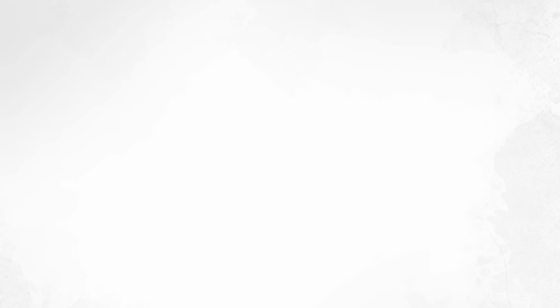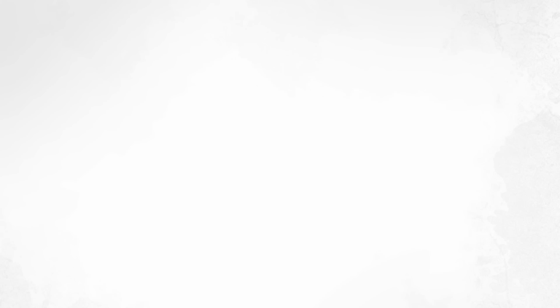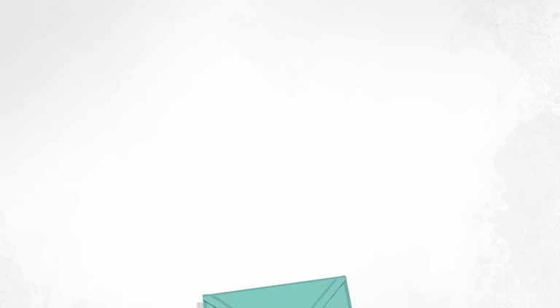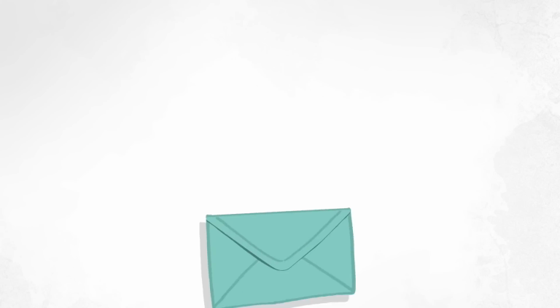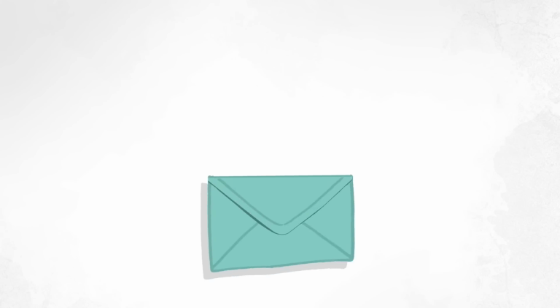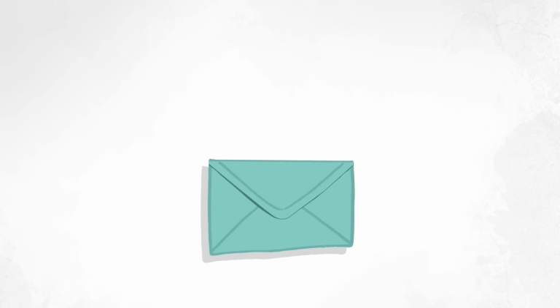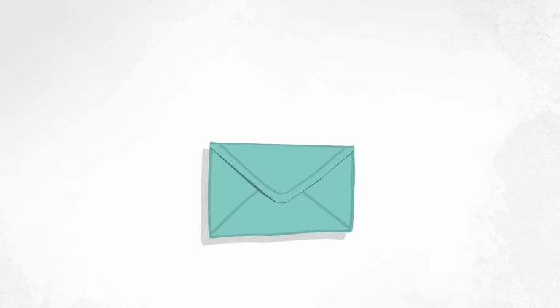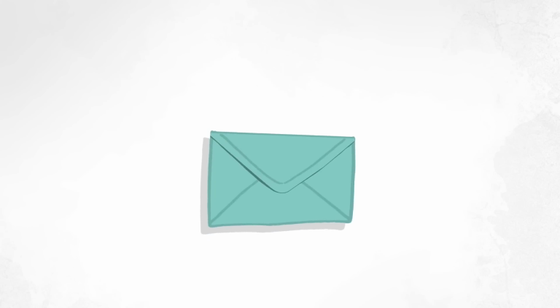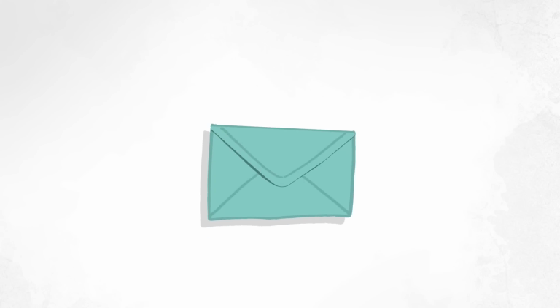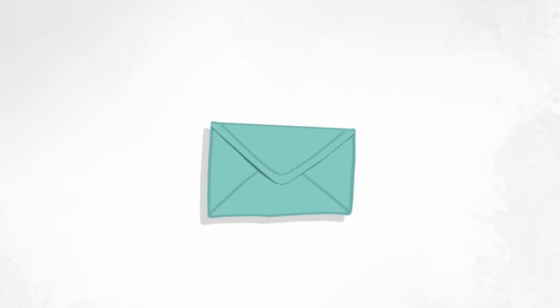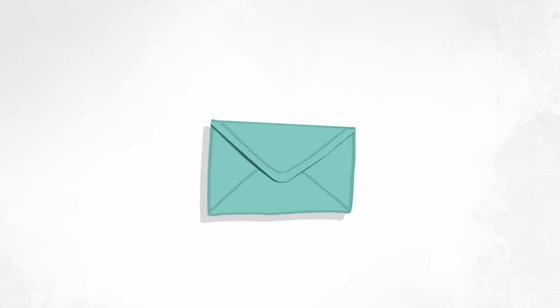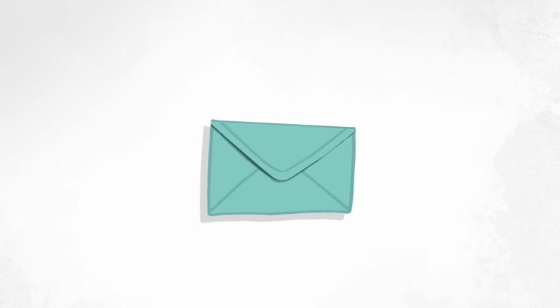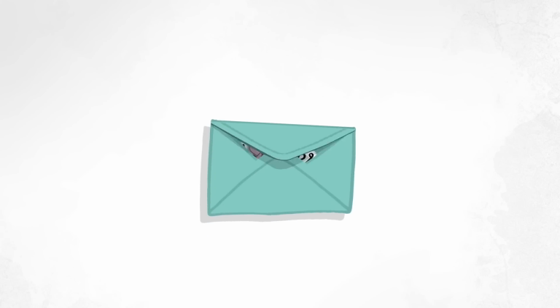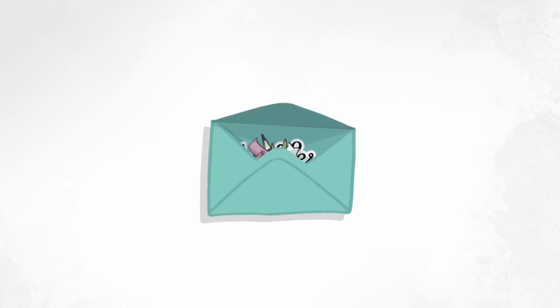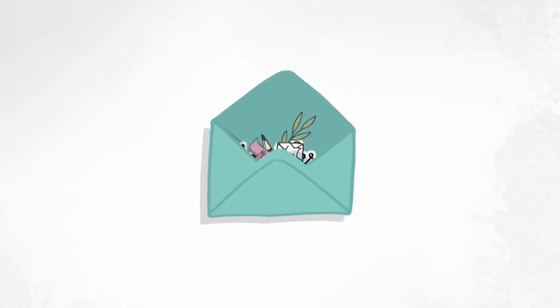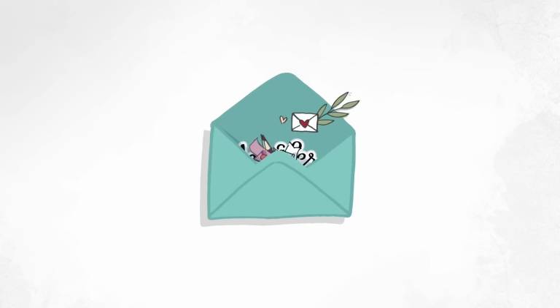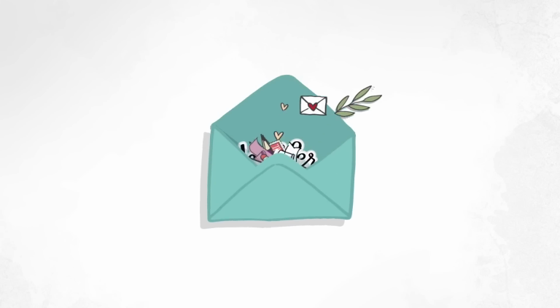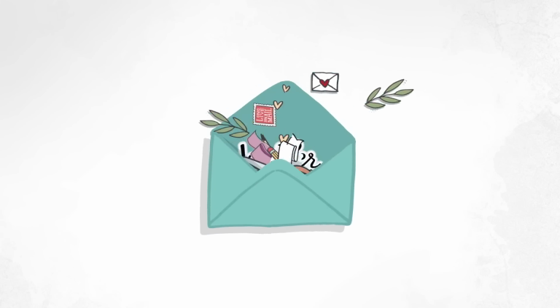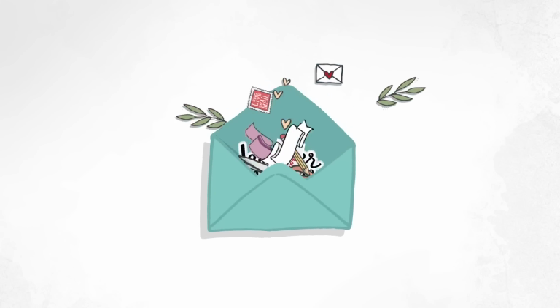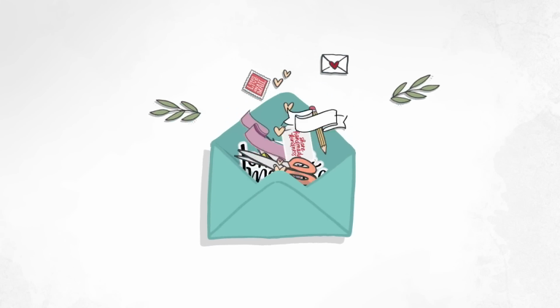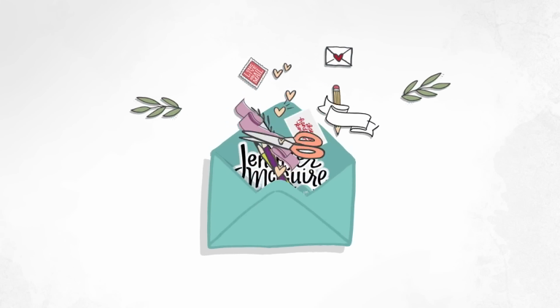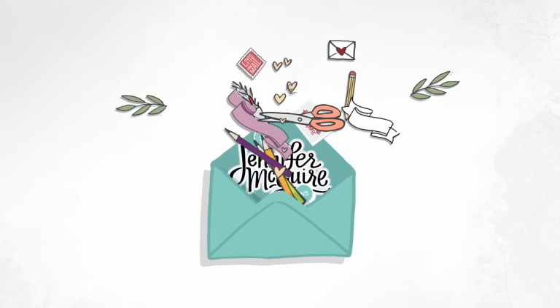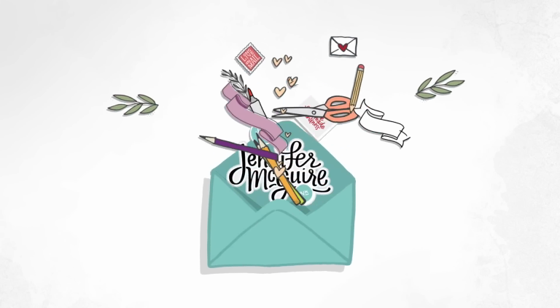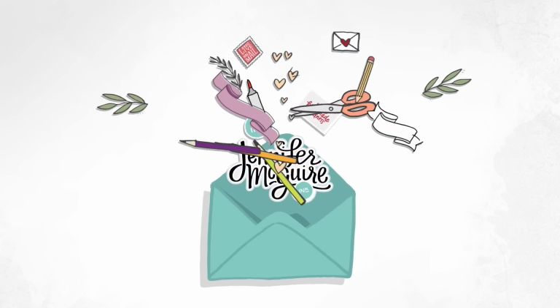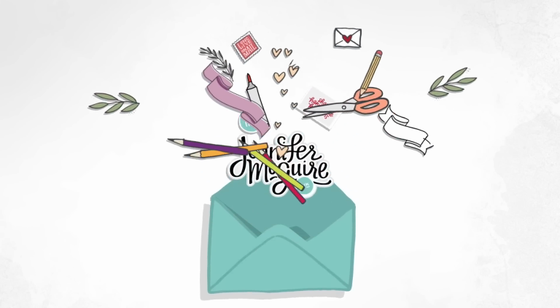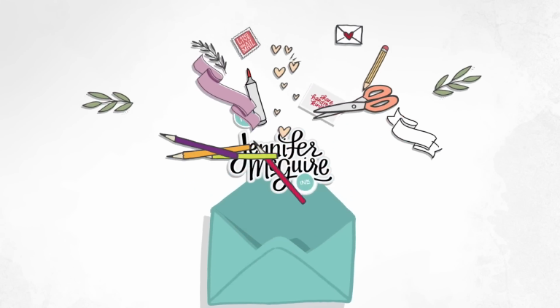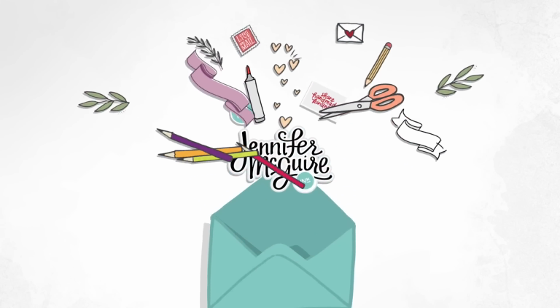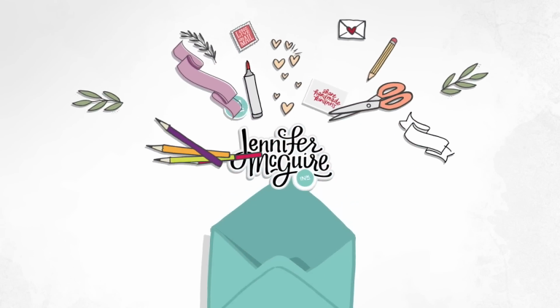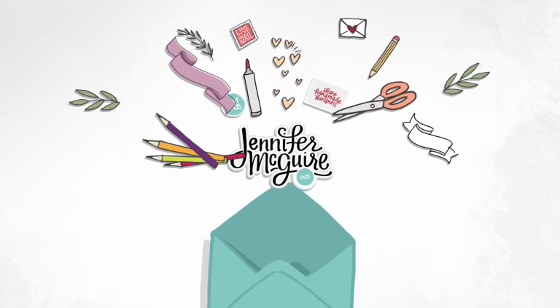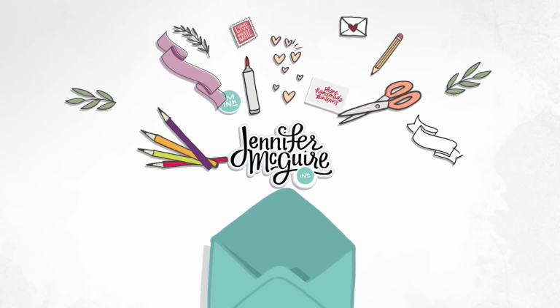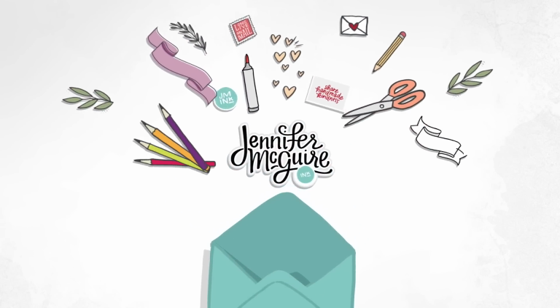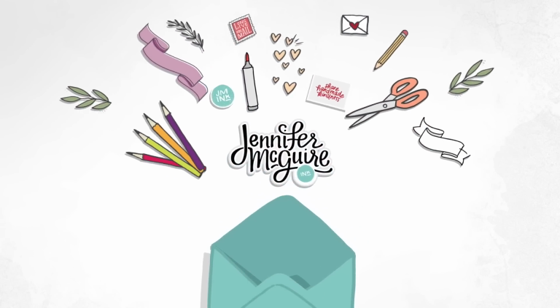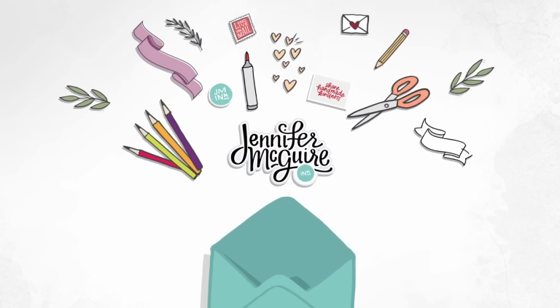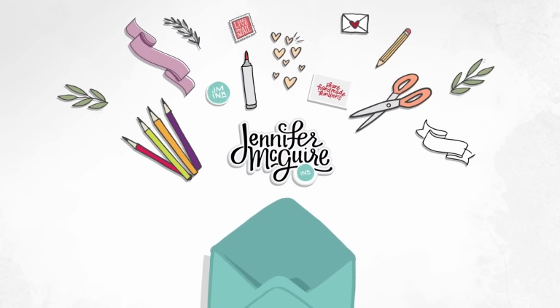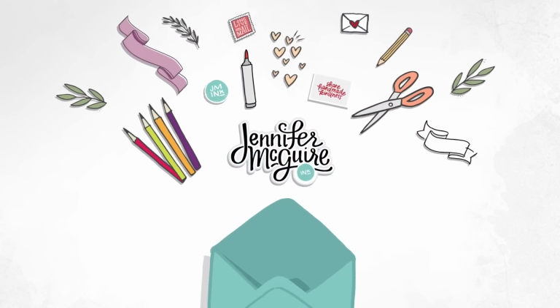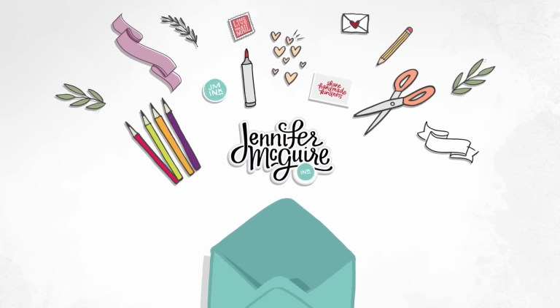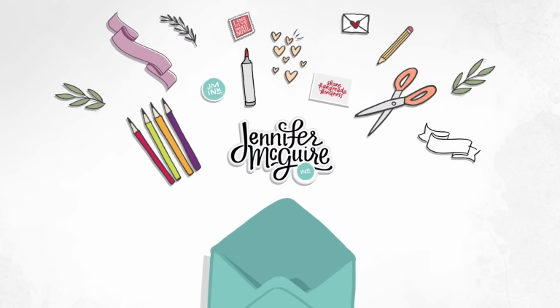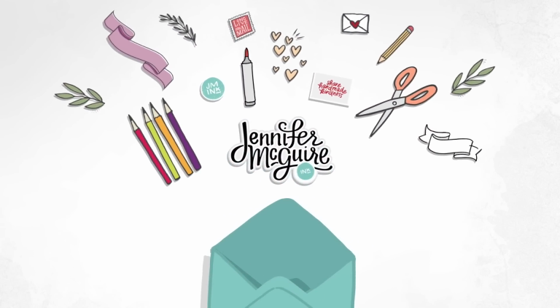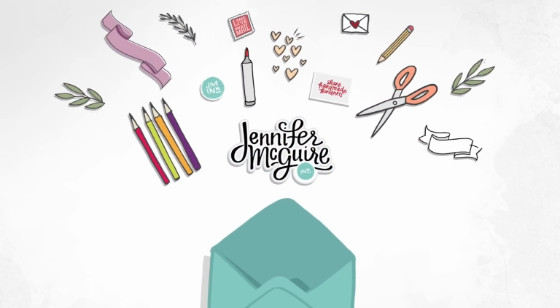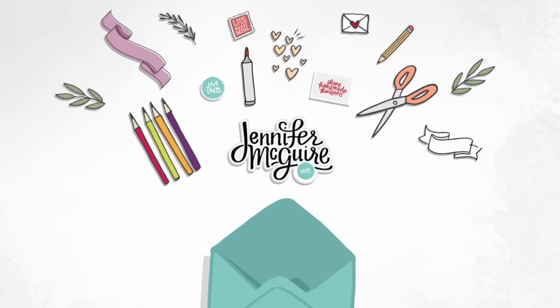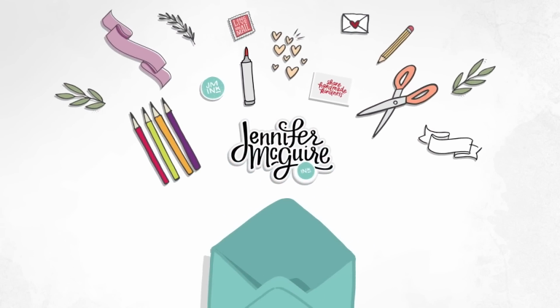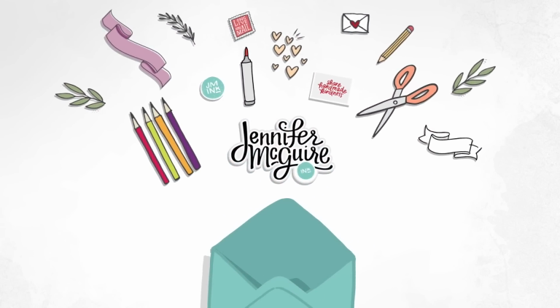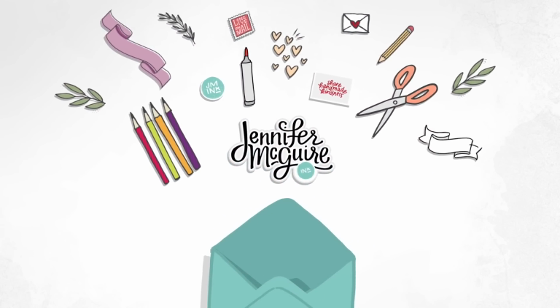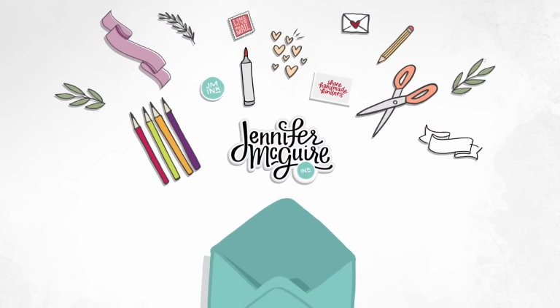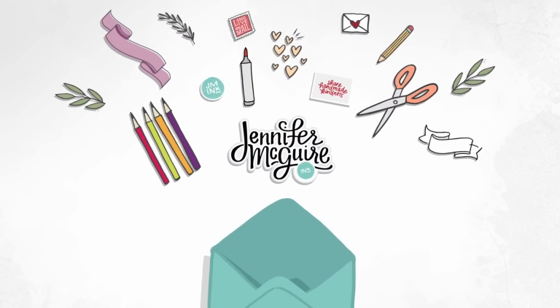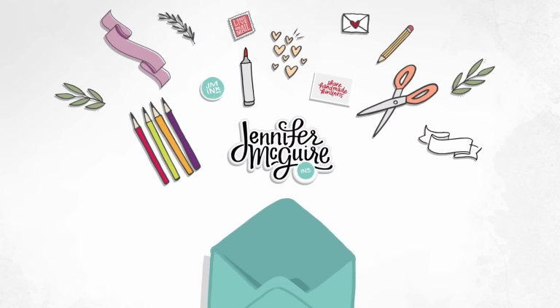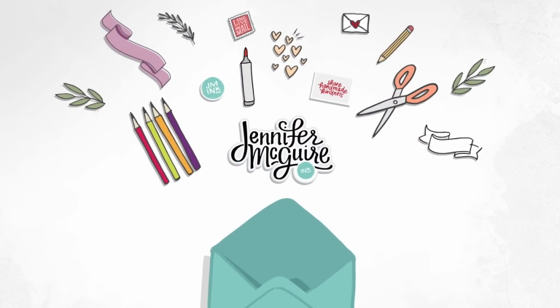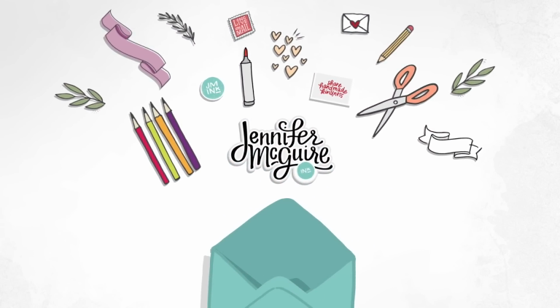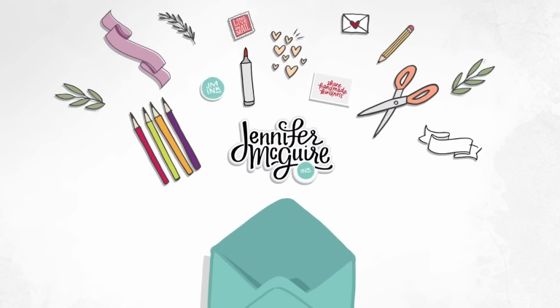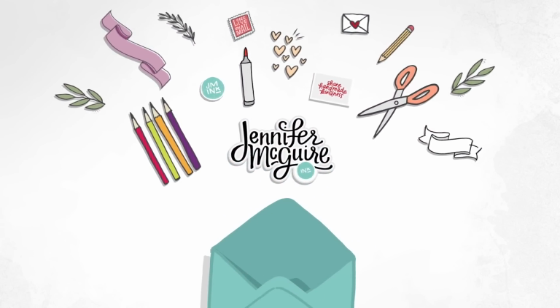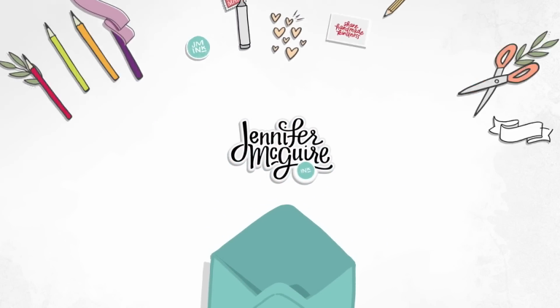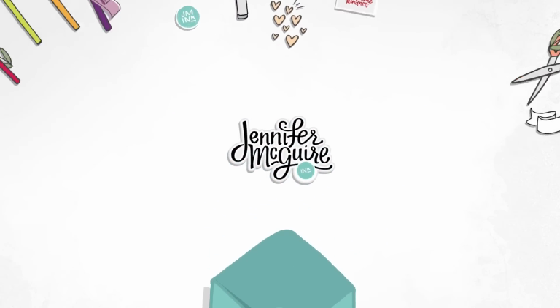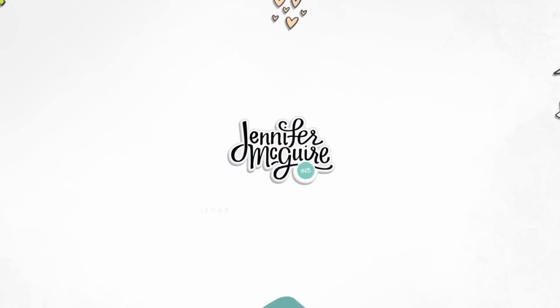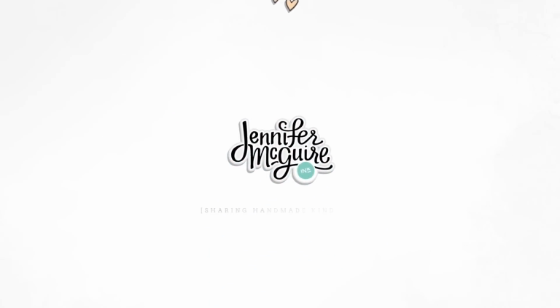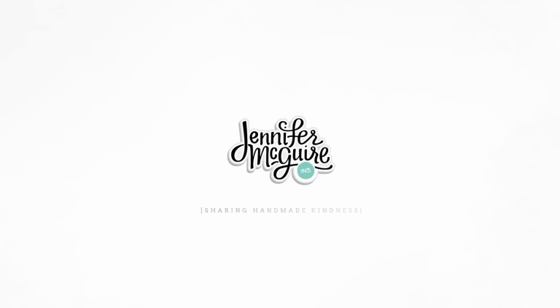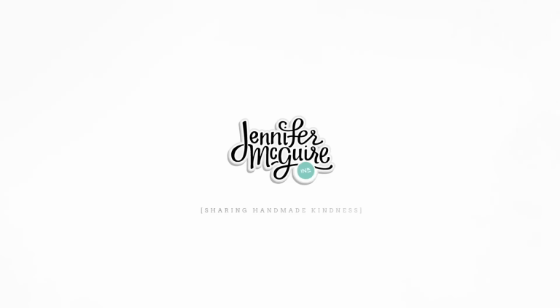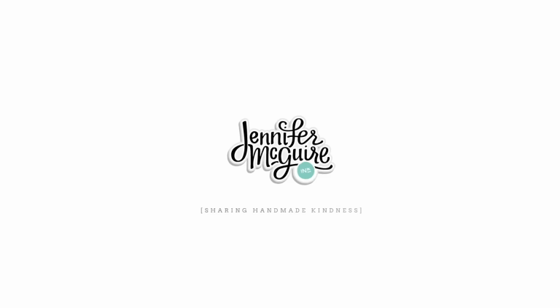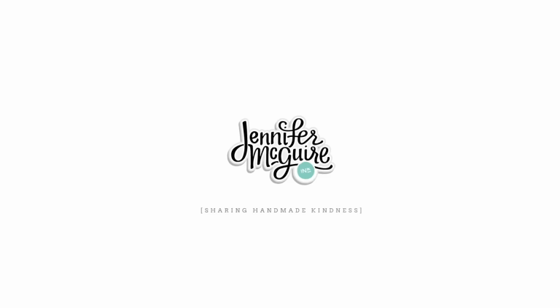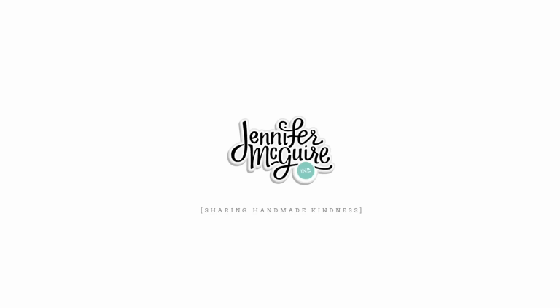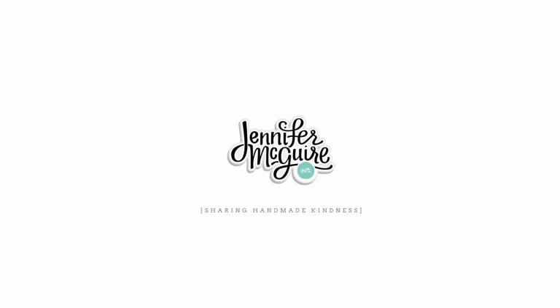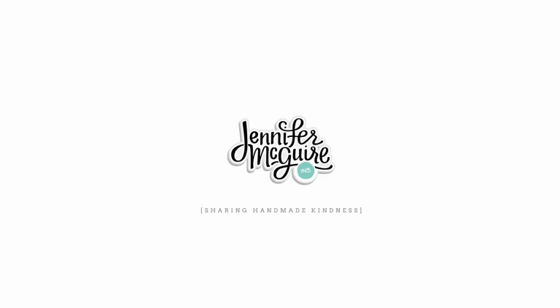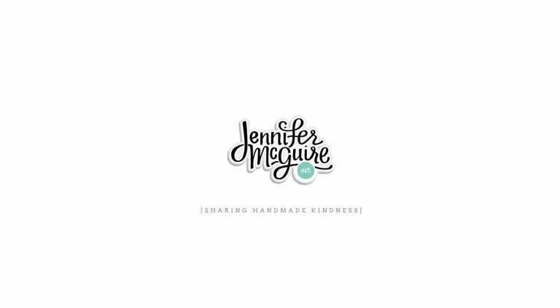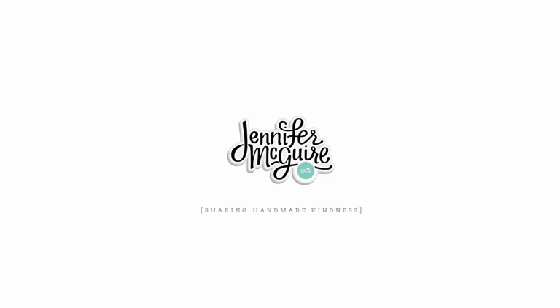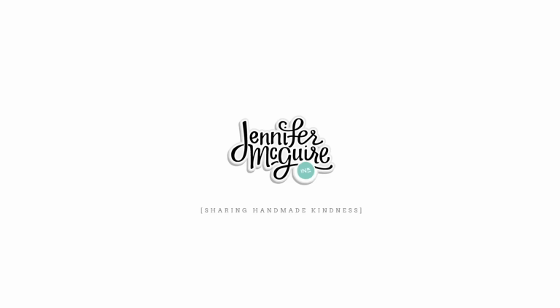Hello and welcome. It's Jennifer McGuire. Thank you for visiting. Today I am sharing with you two clear card designs.